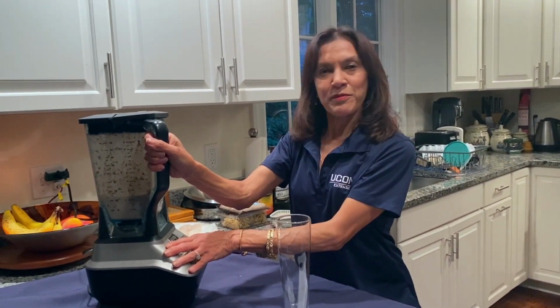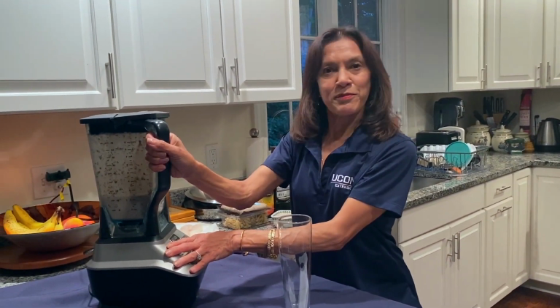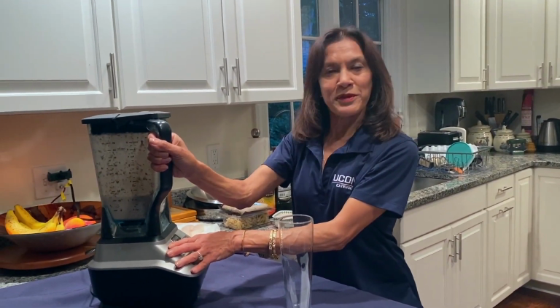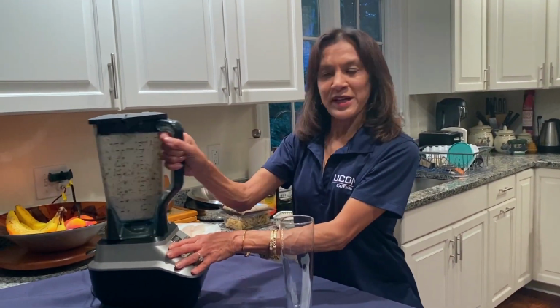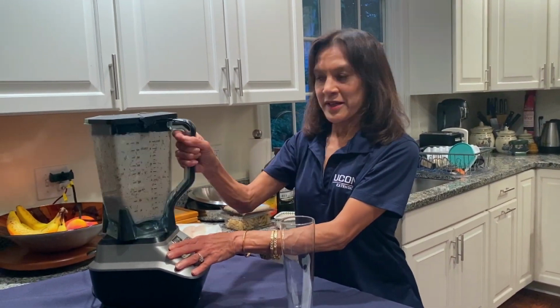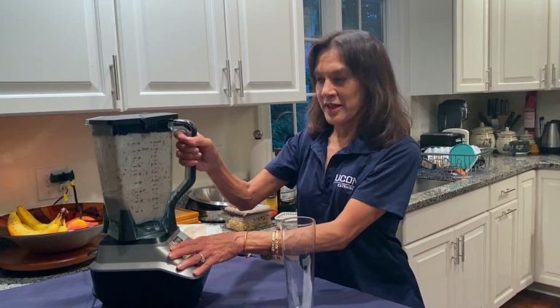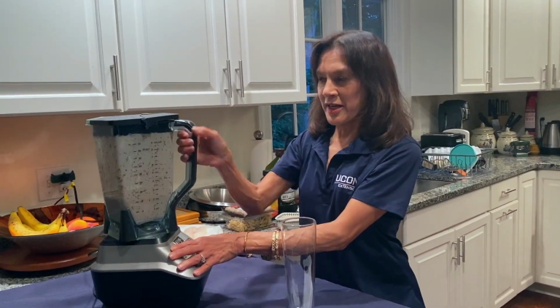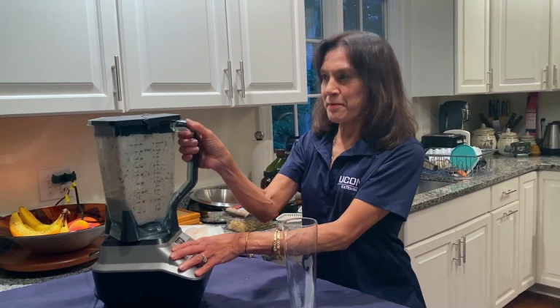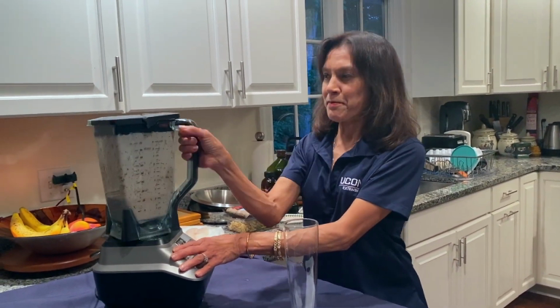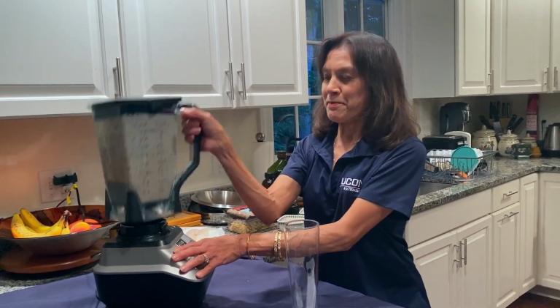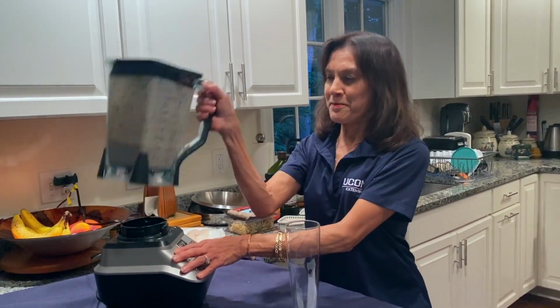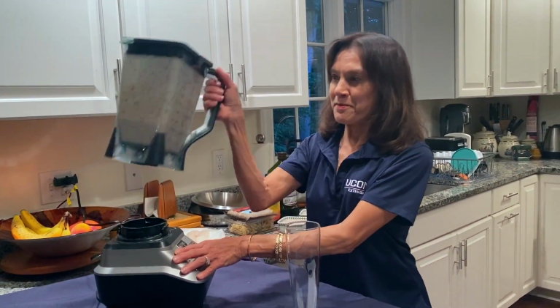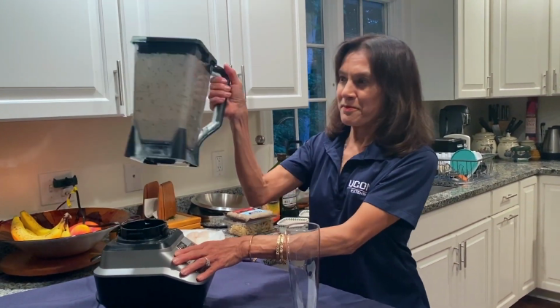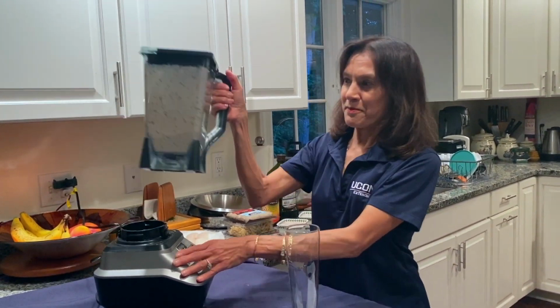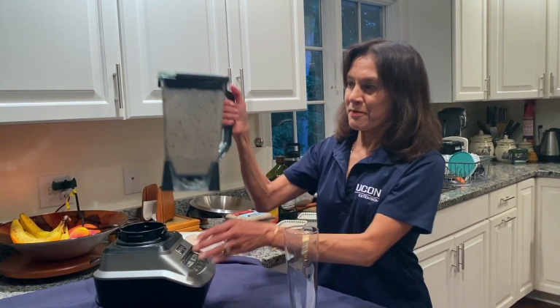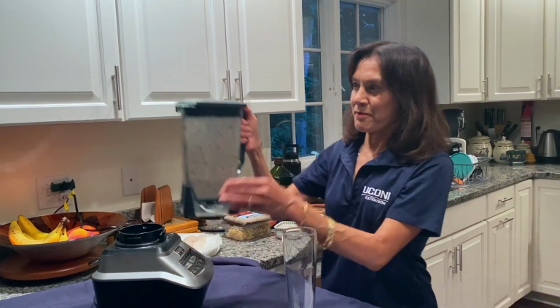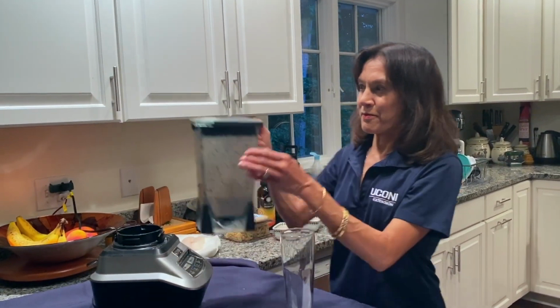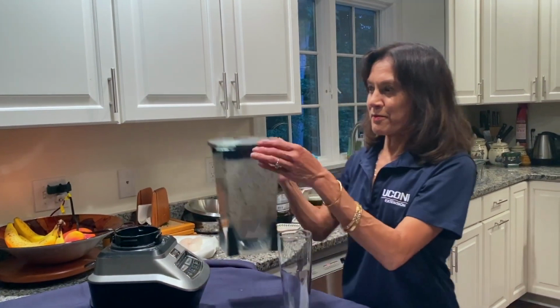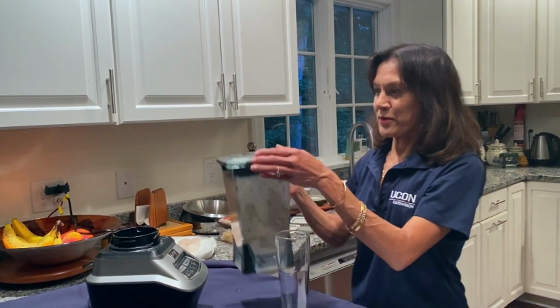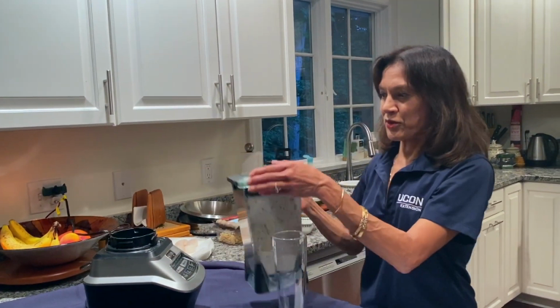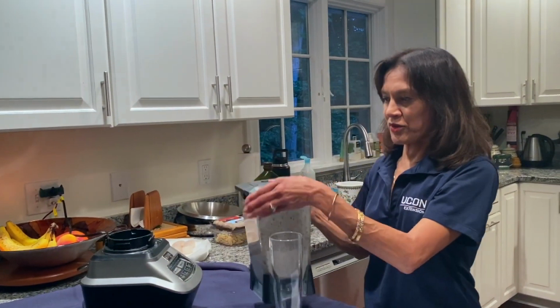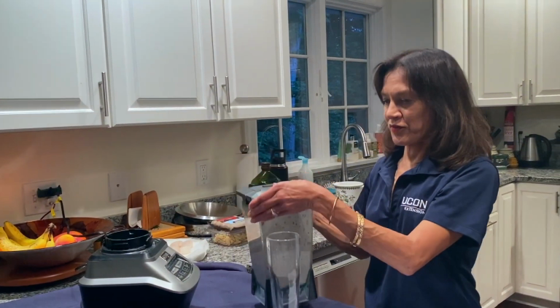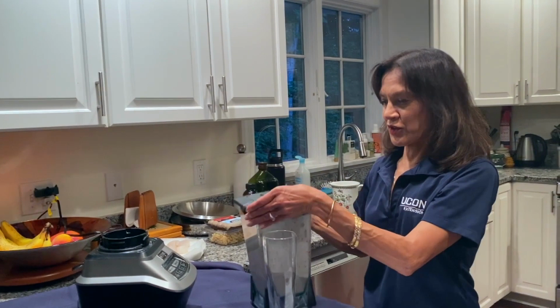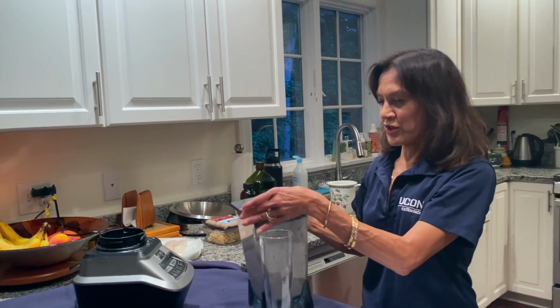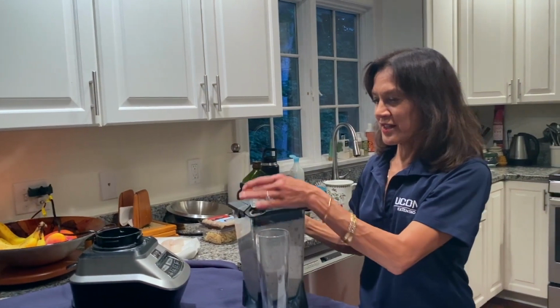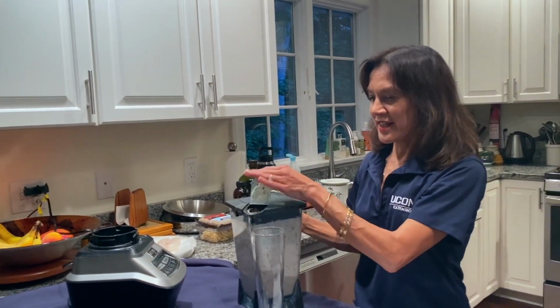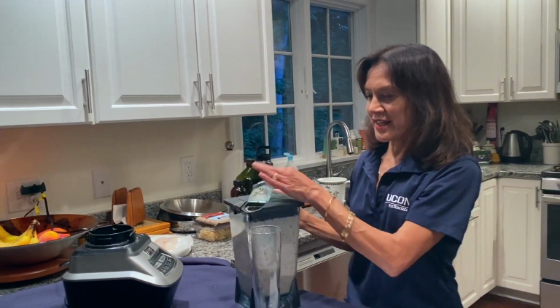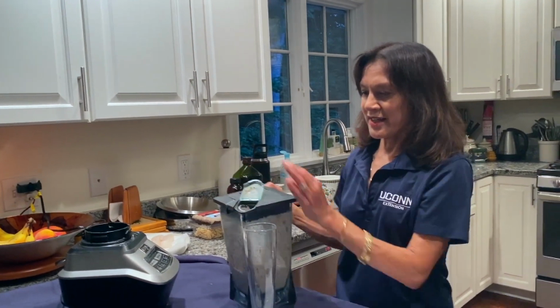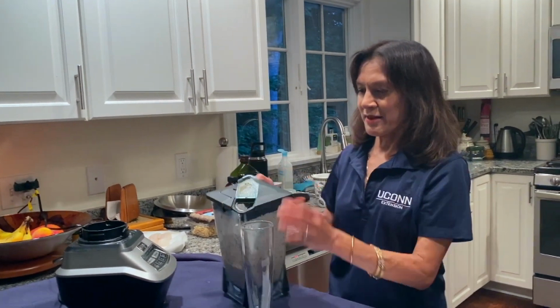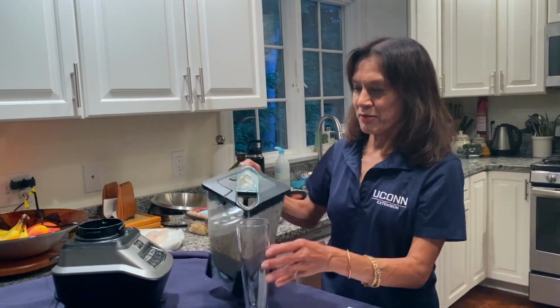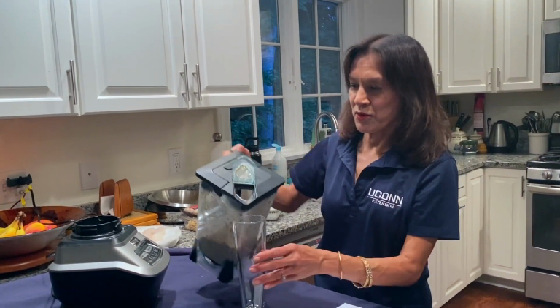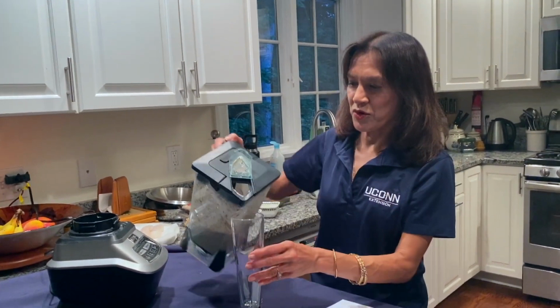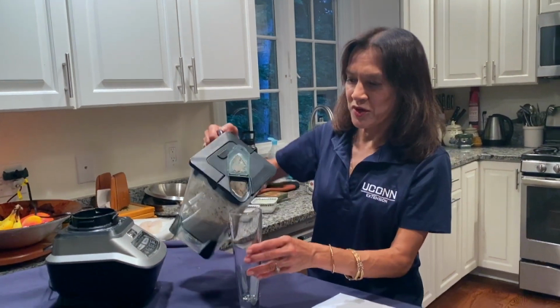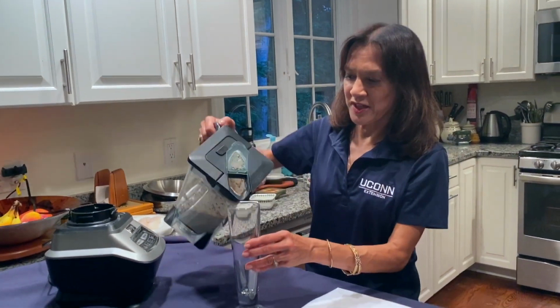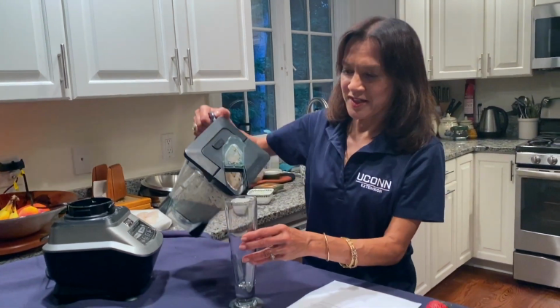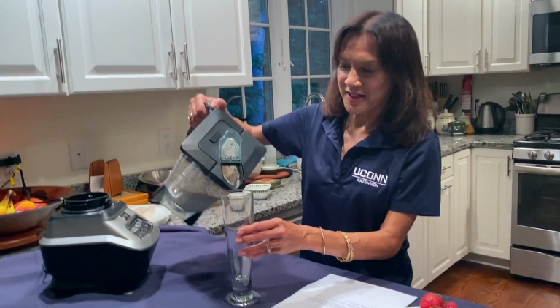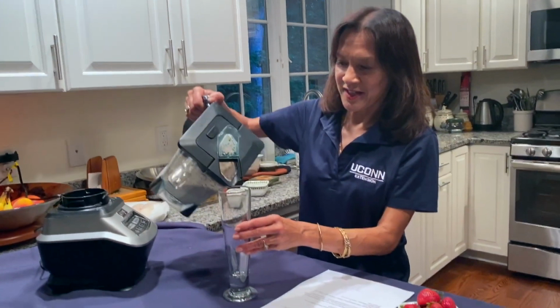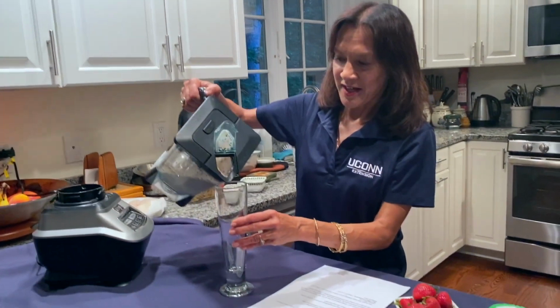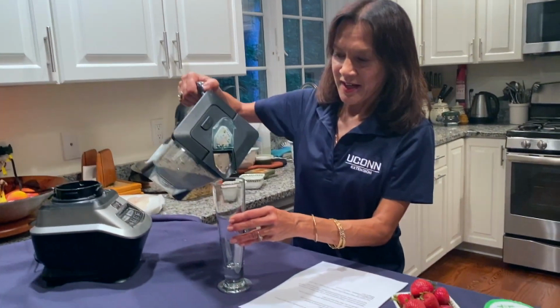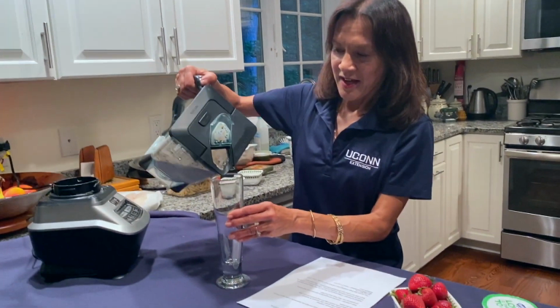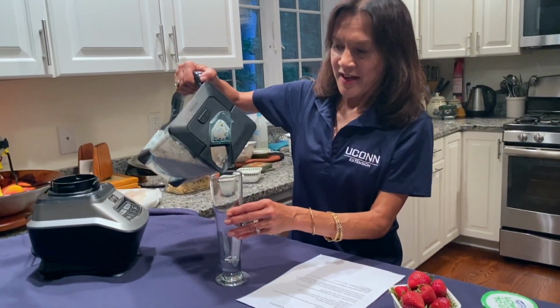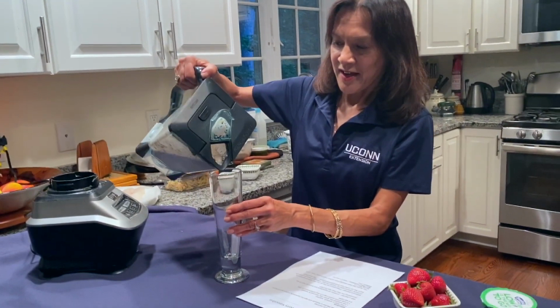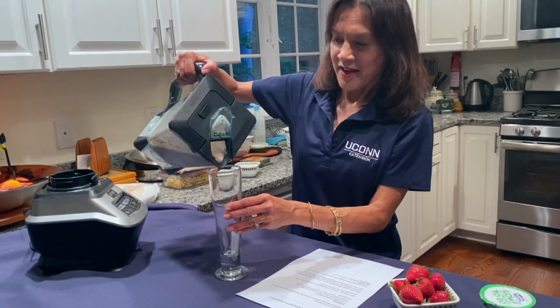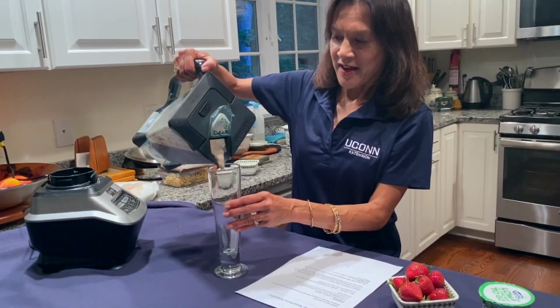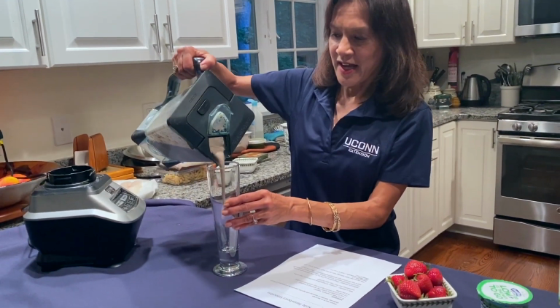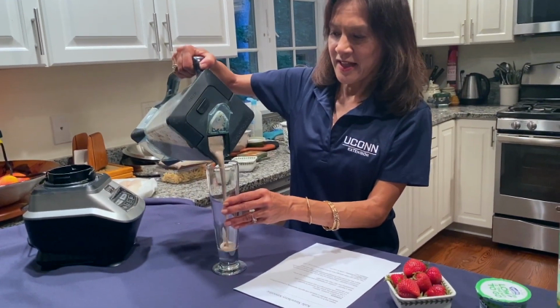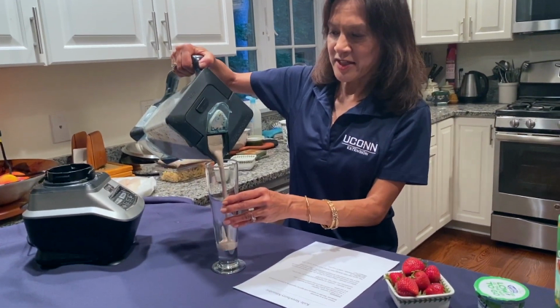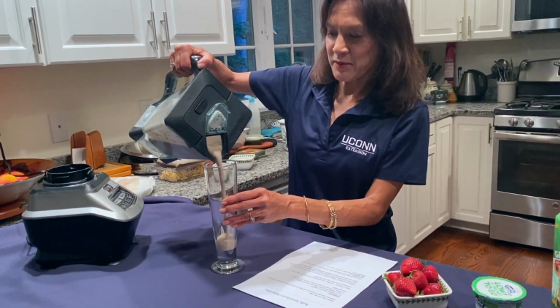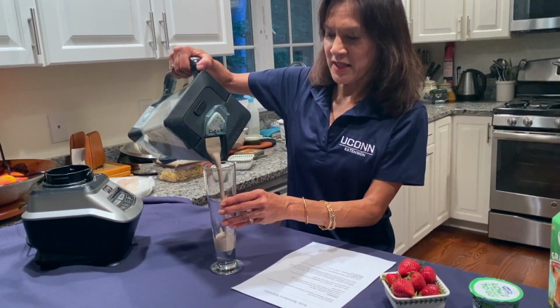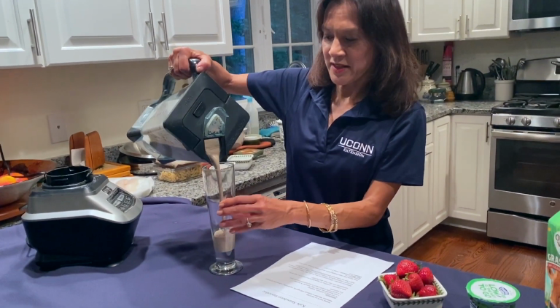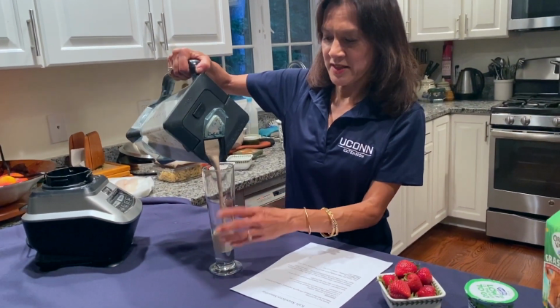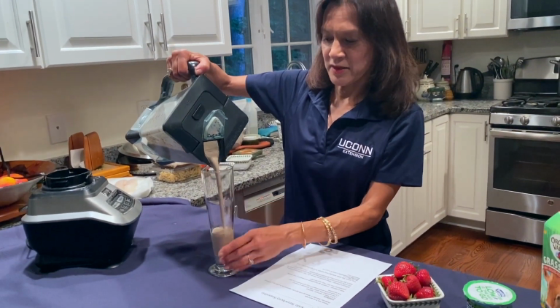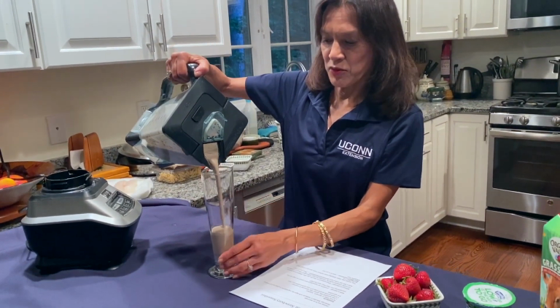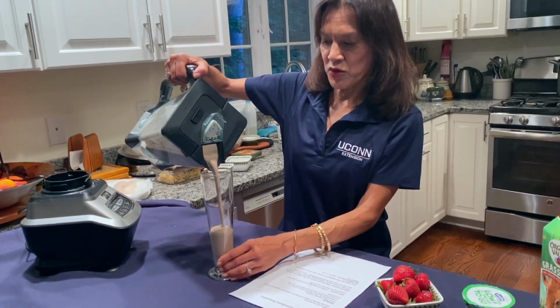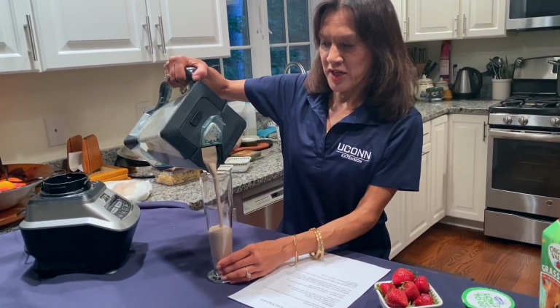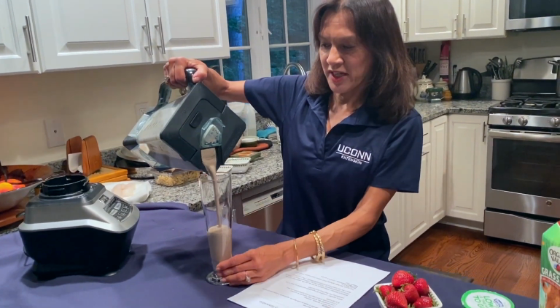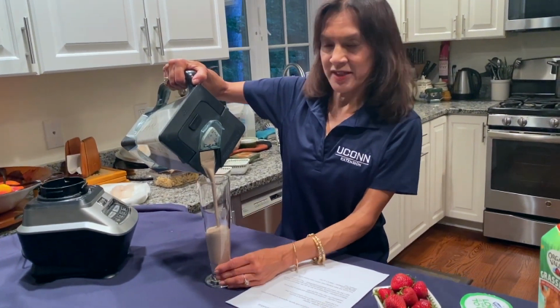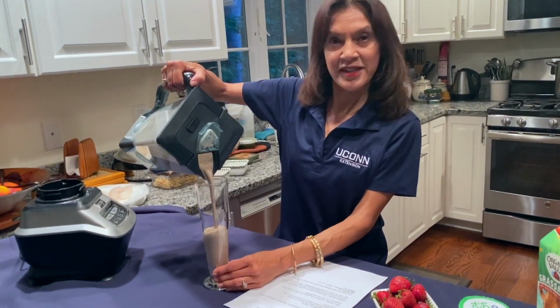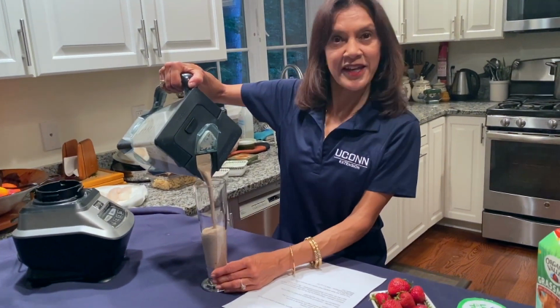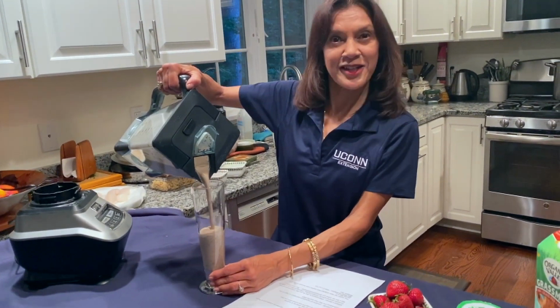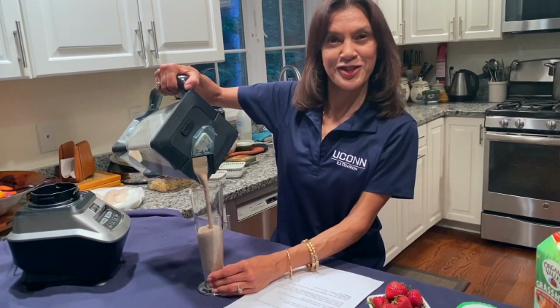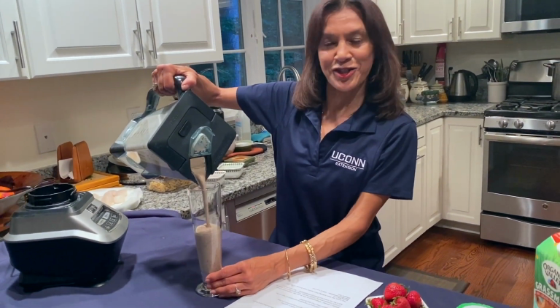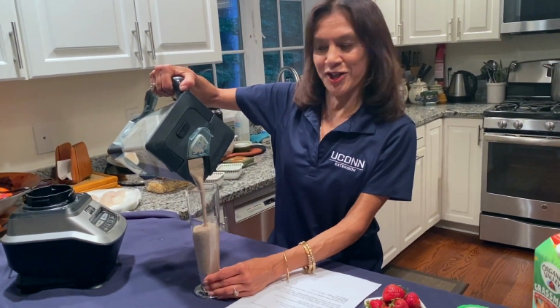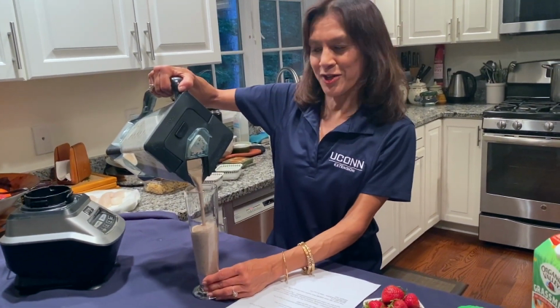Blend it up. Beautiful. Pour it. I like to make this in the morning and take it to go.